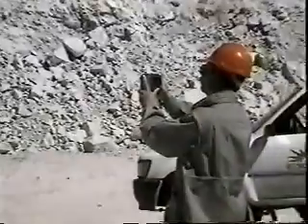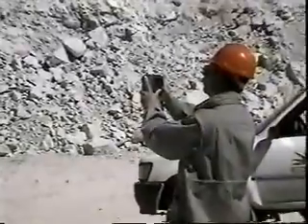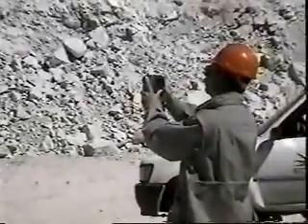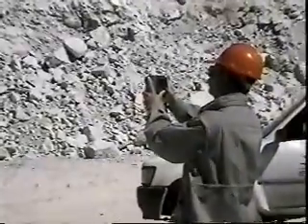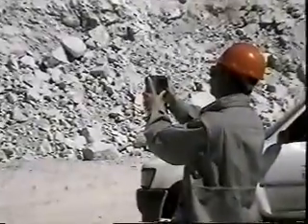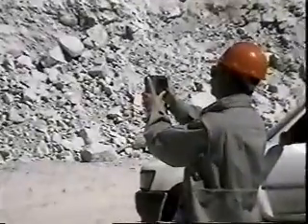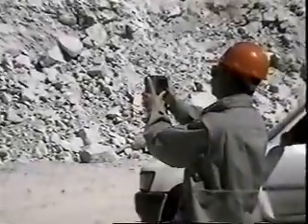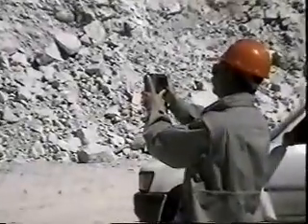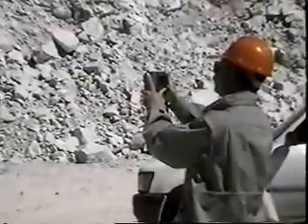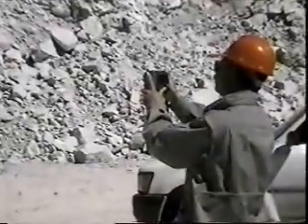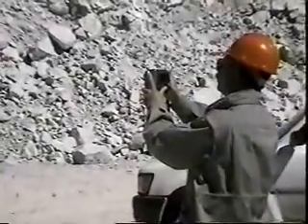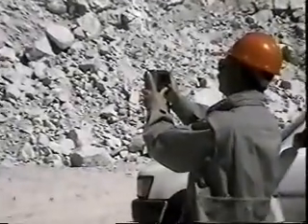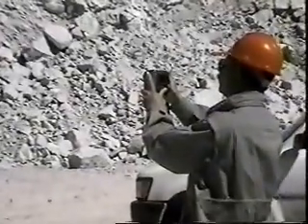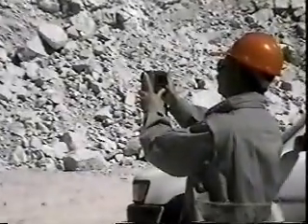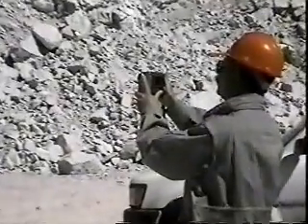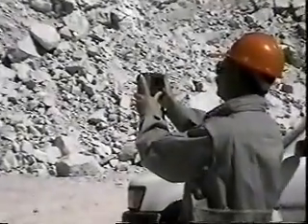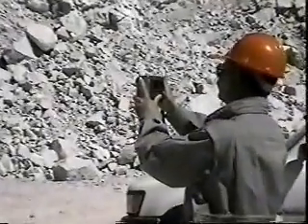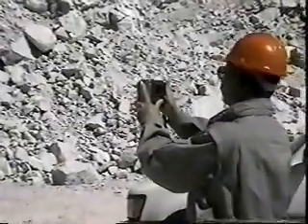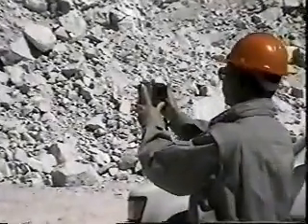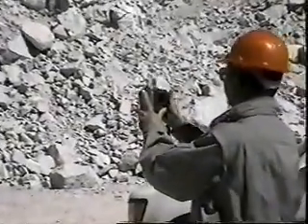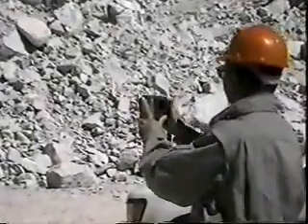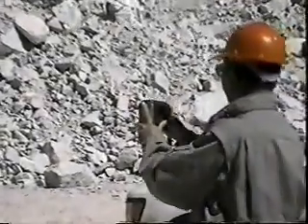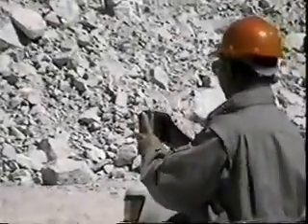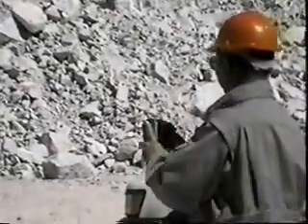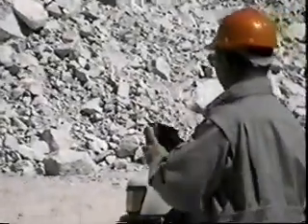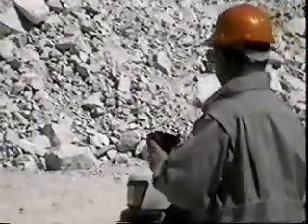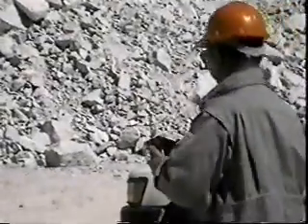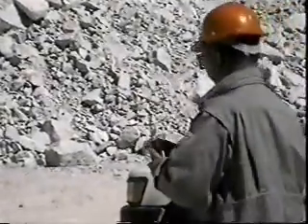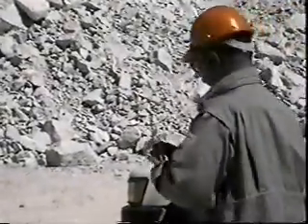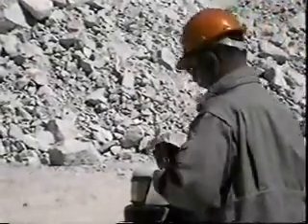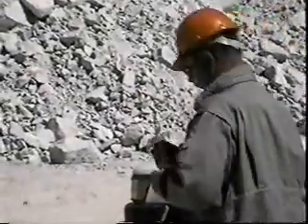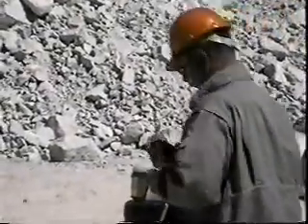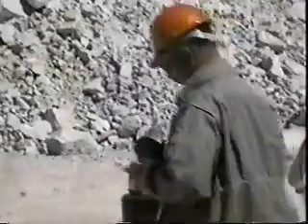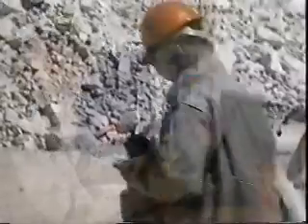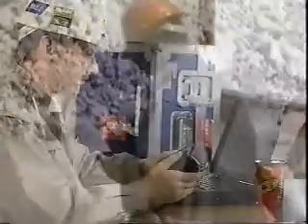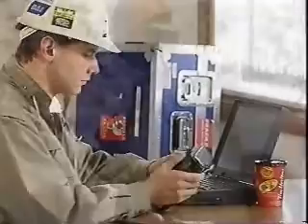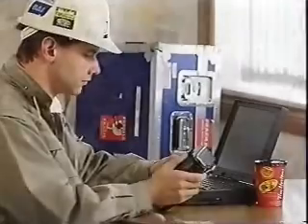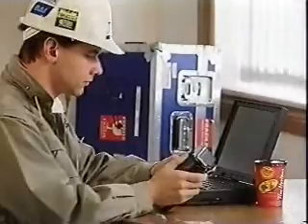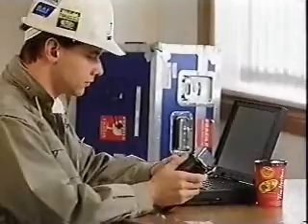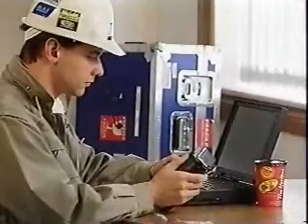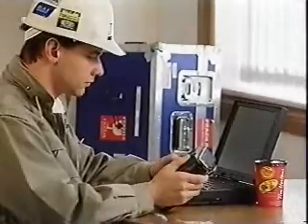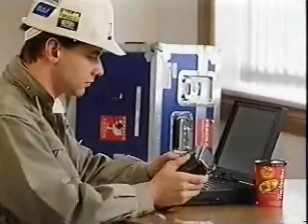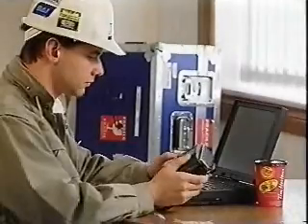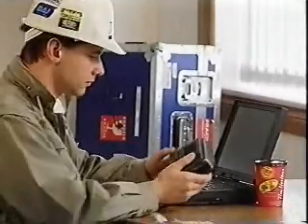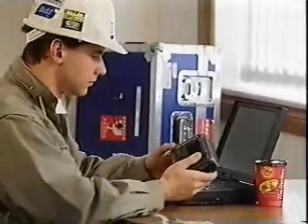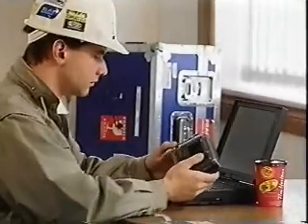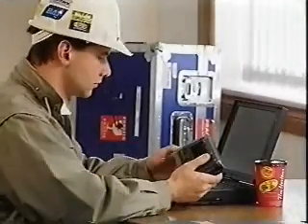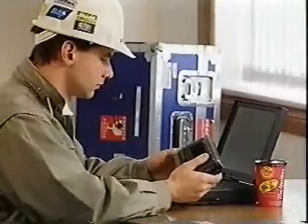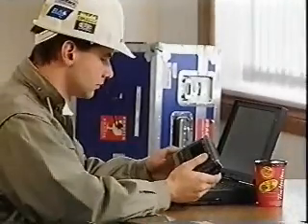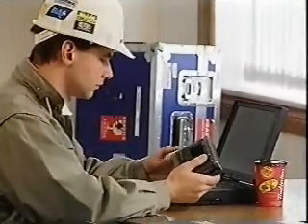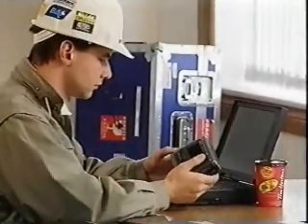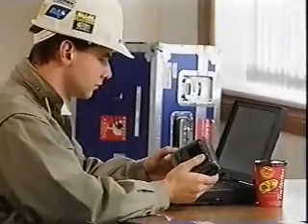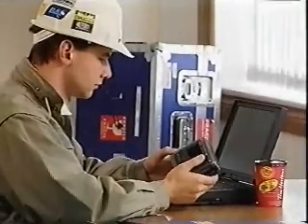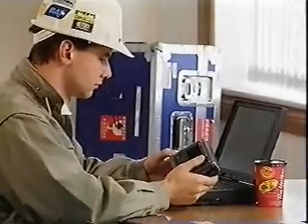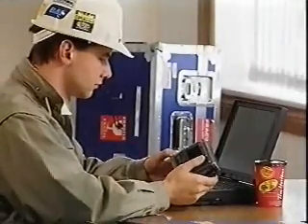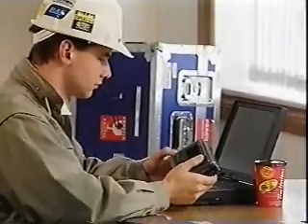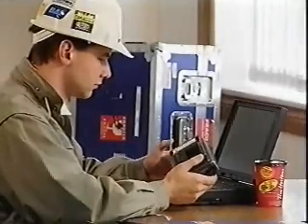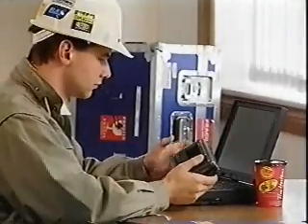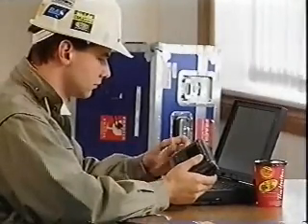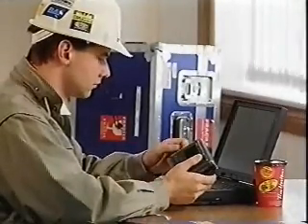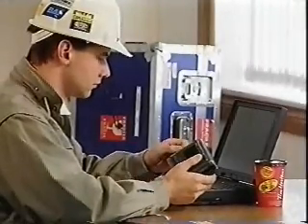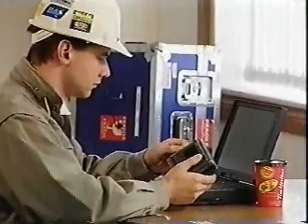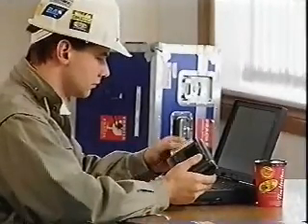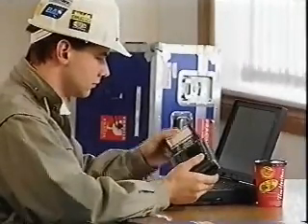All you need is a picture of your blasting results. Photos, digital images, or video will all work.